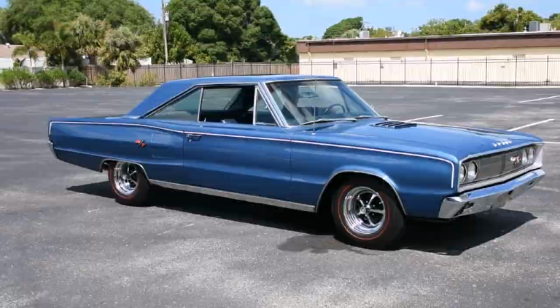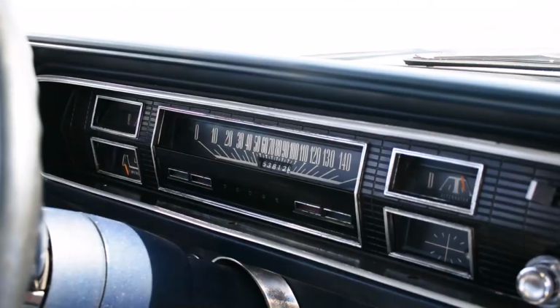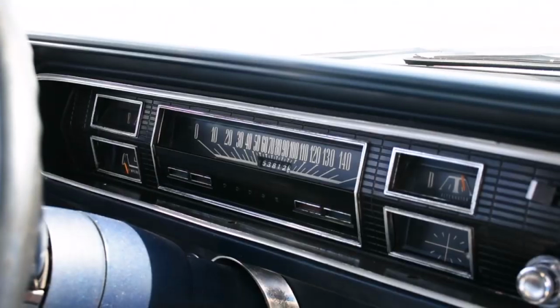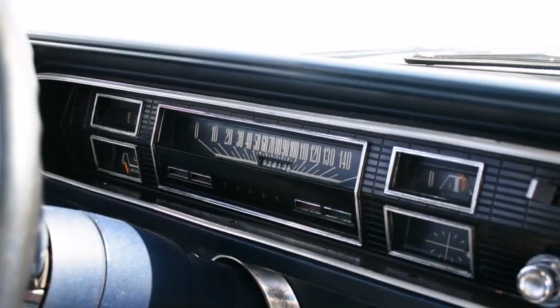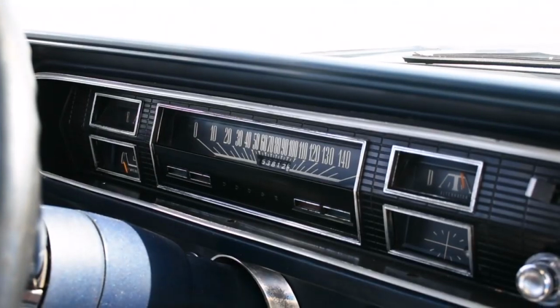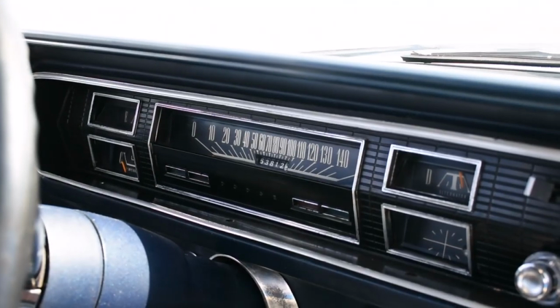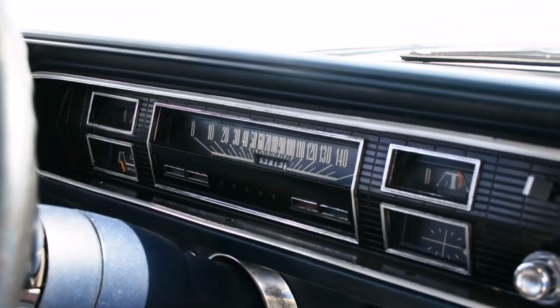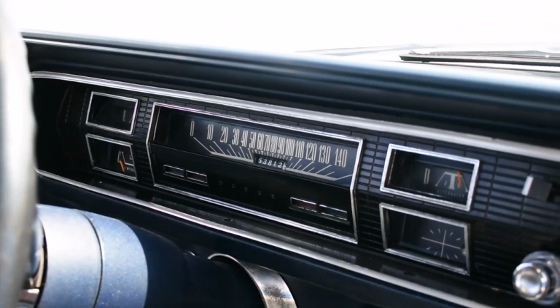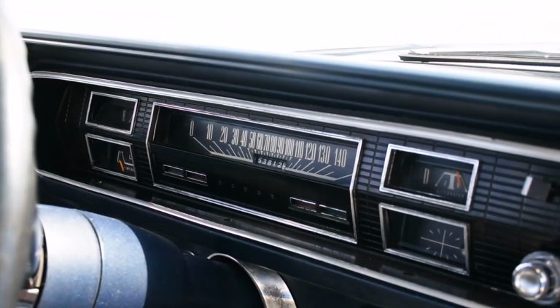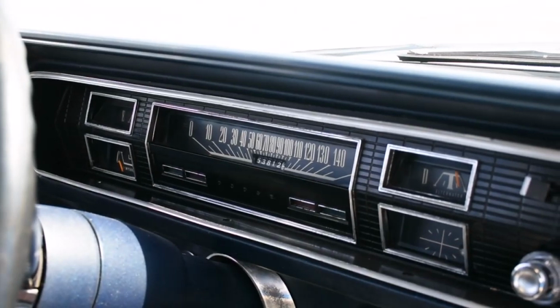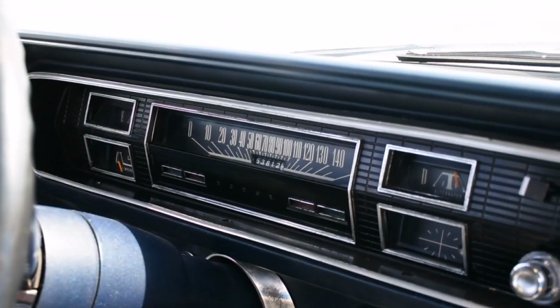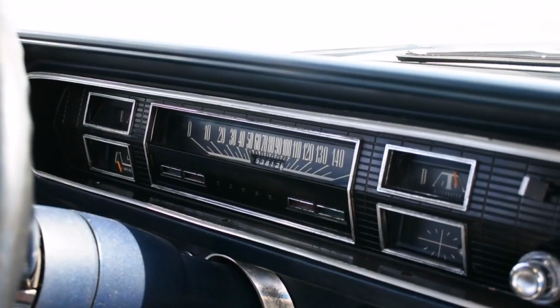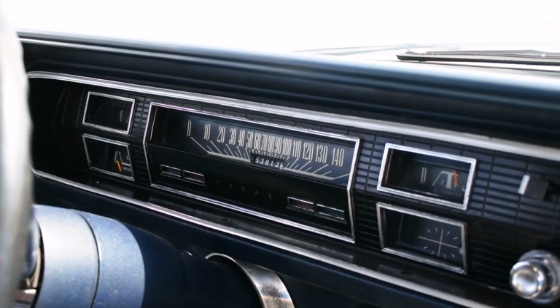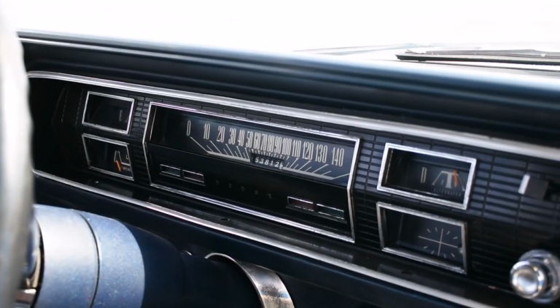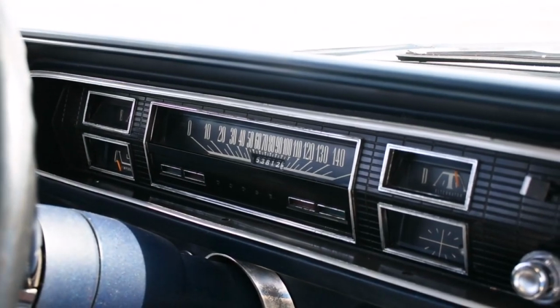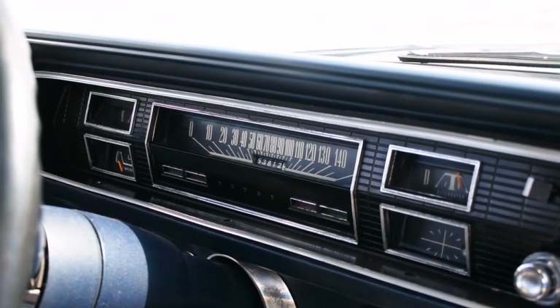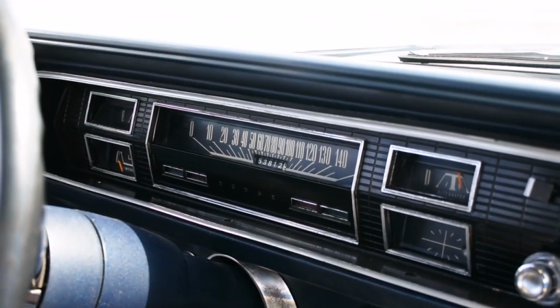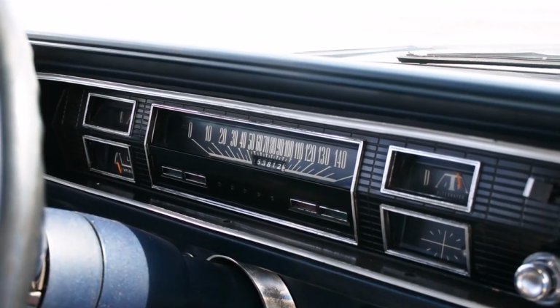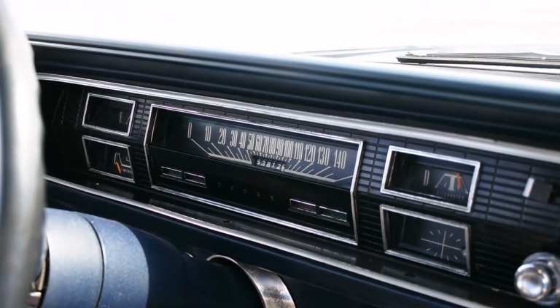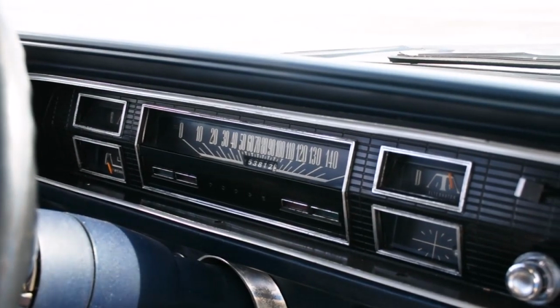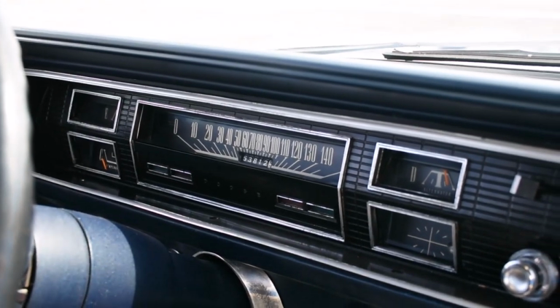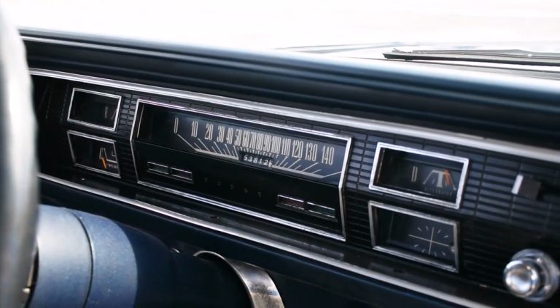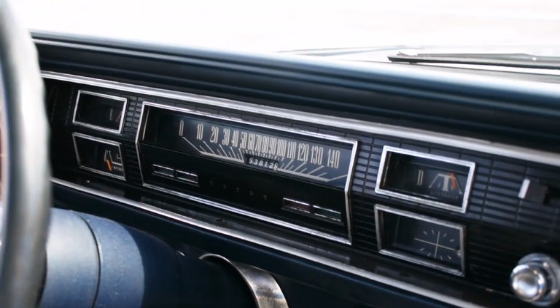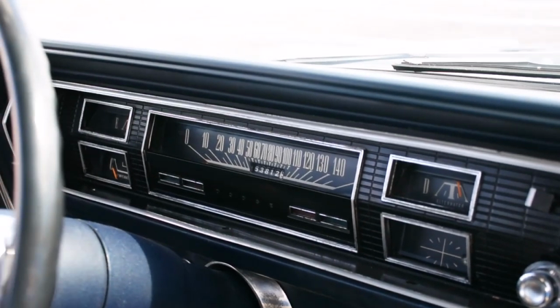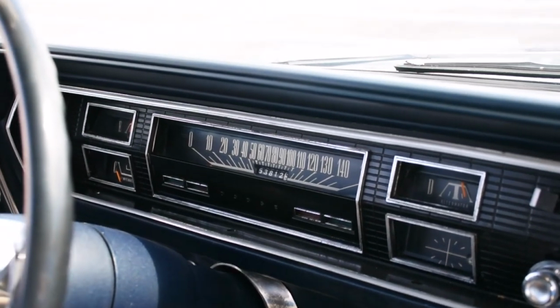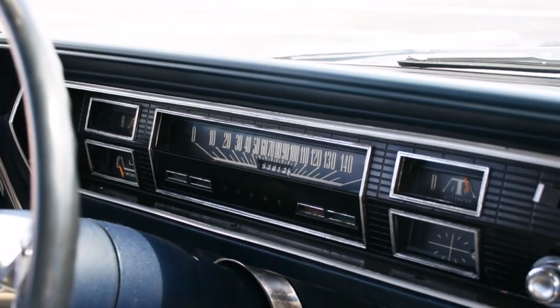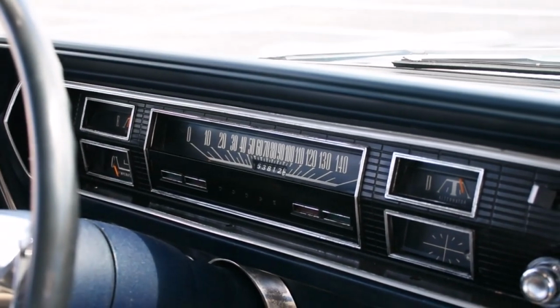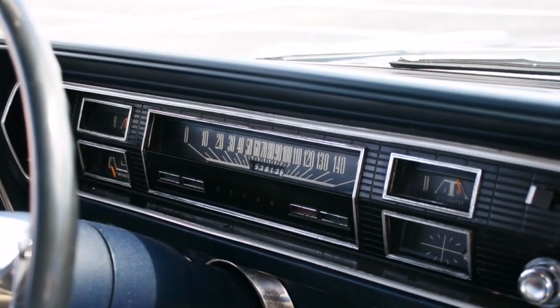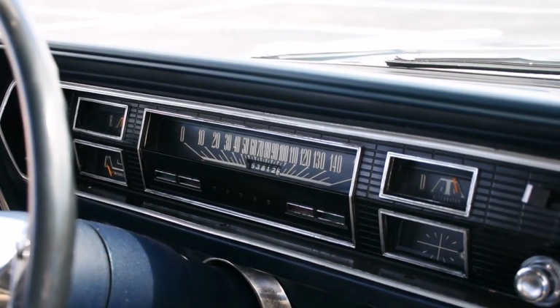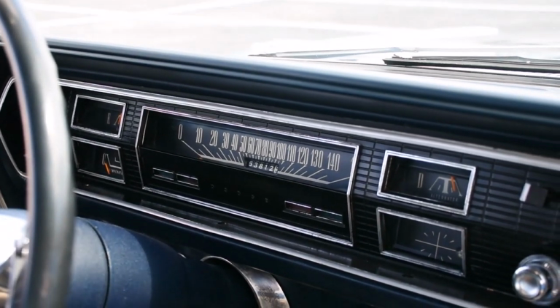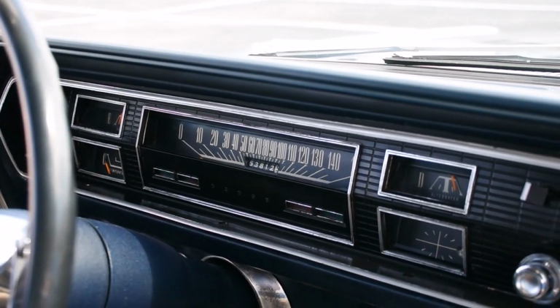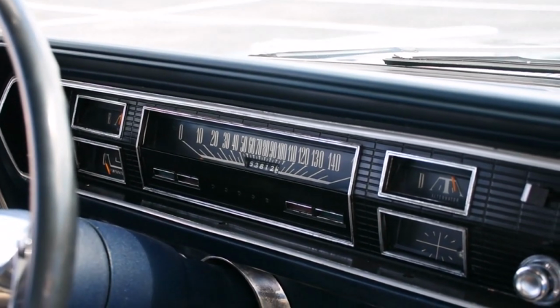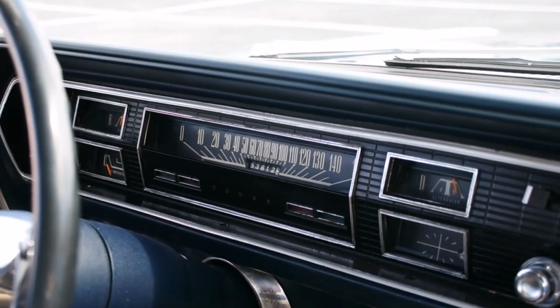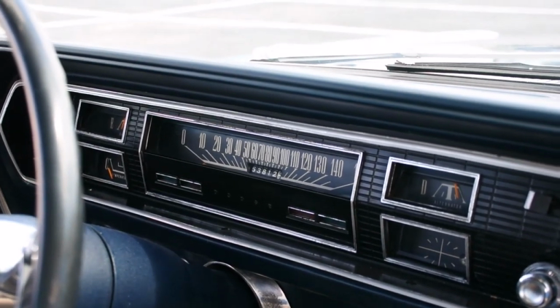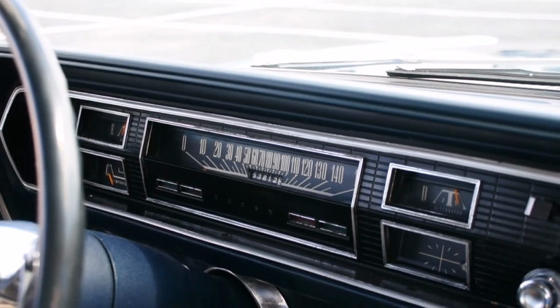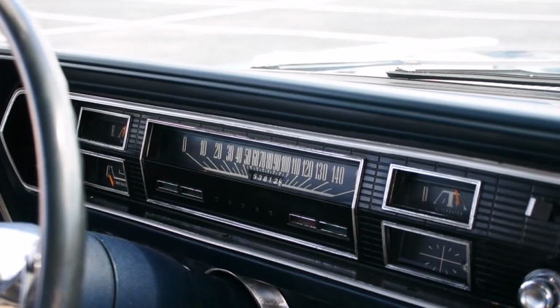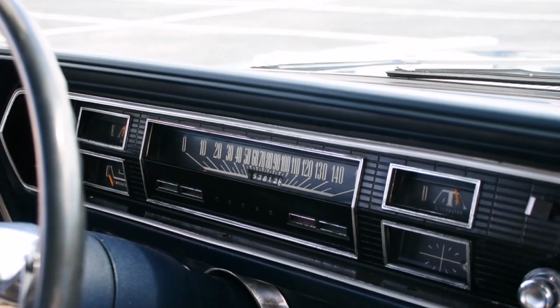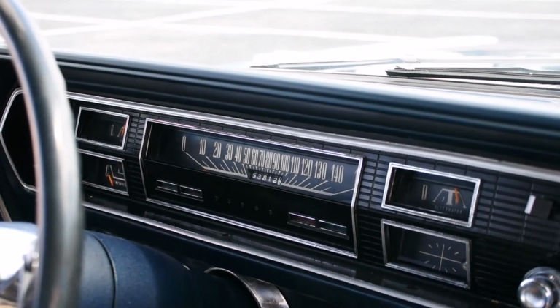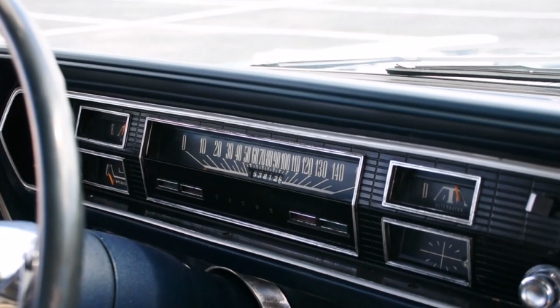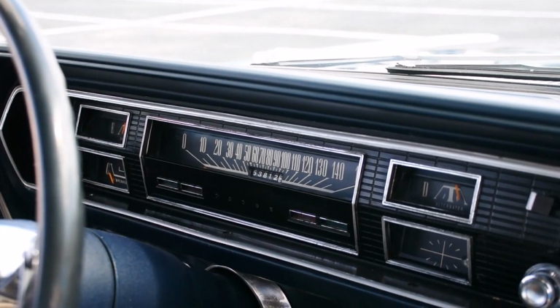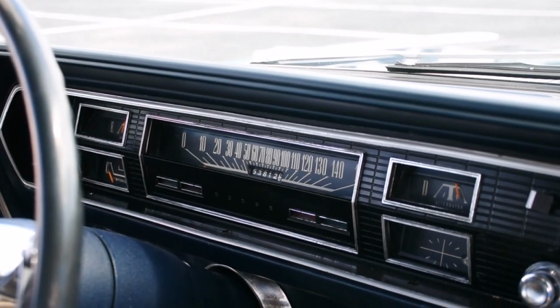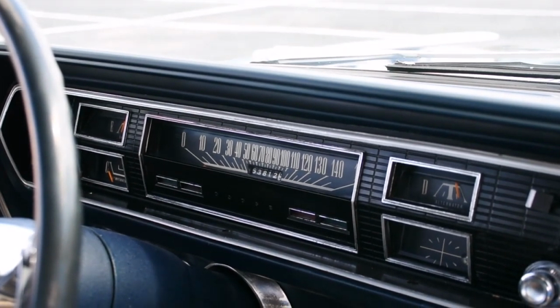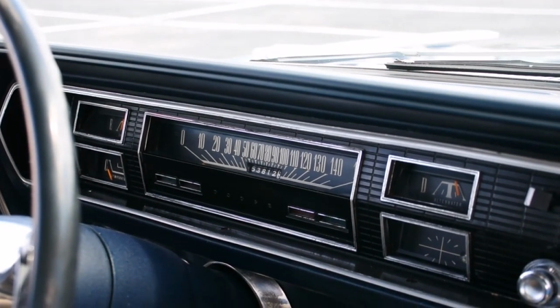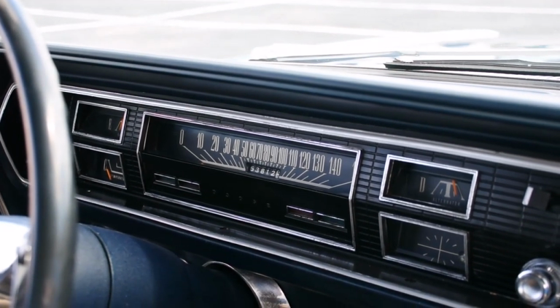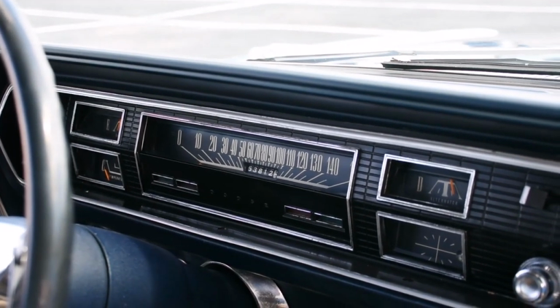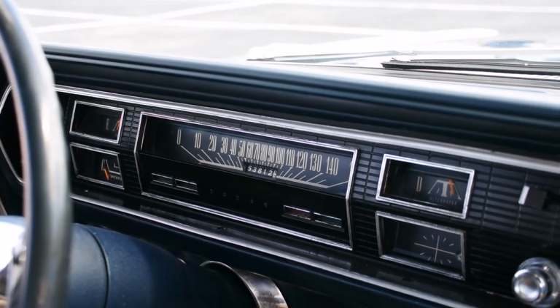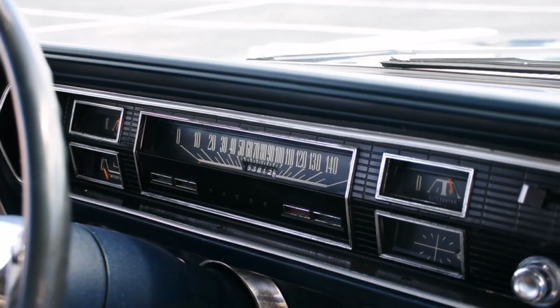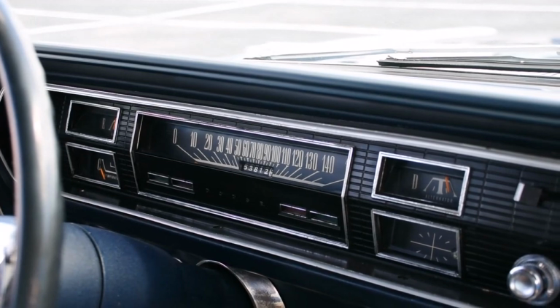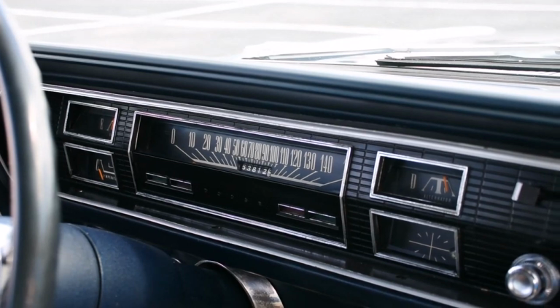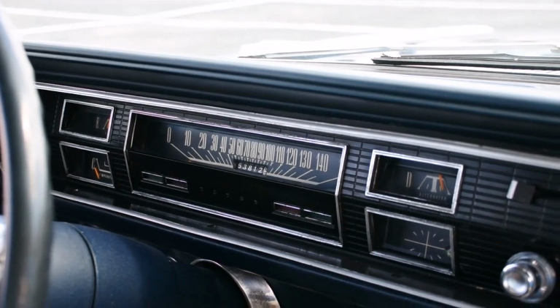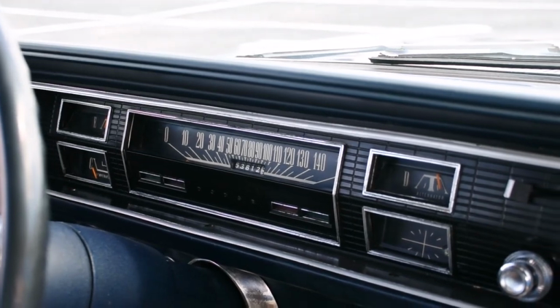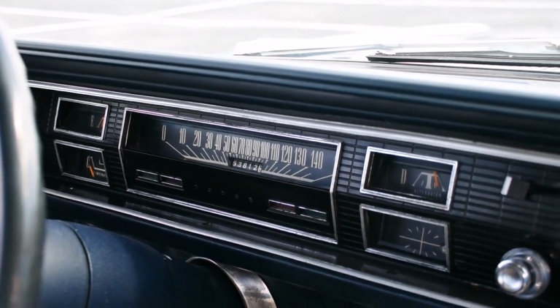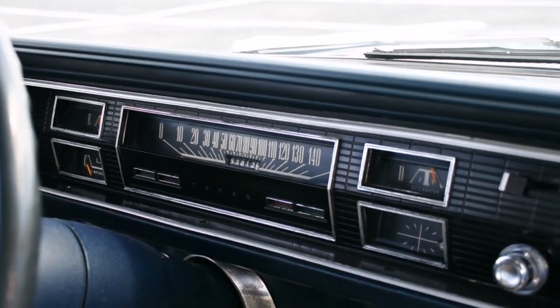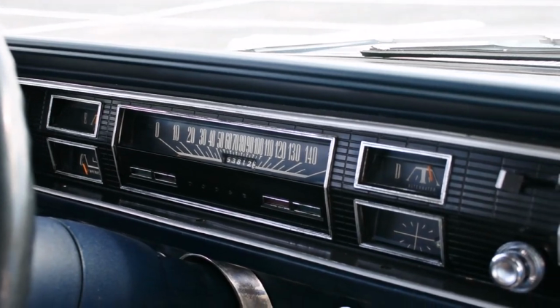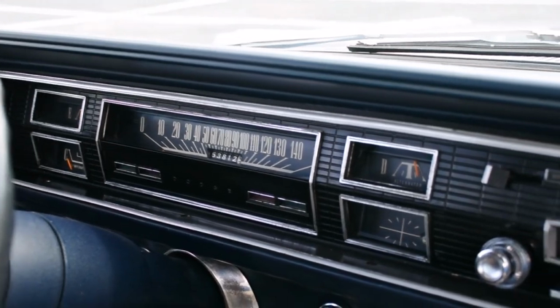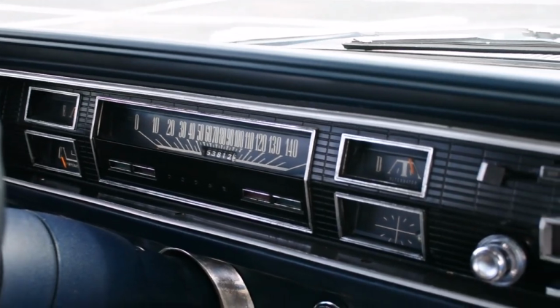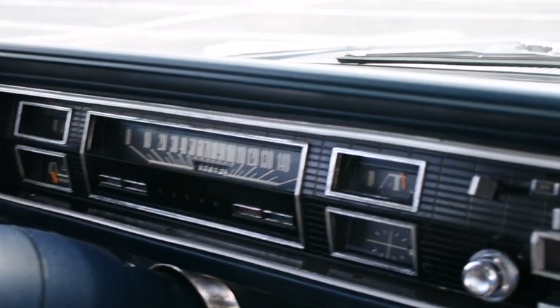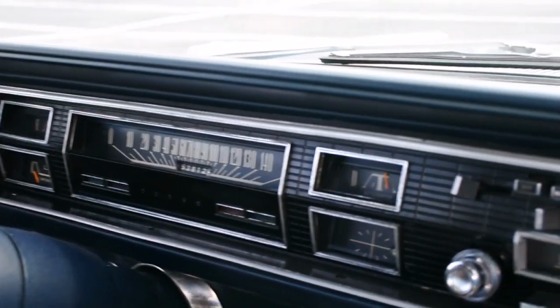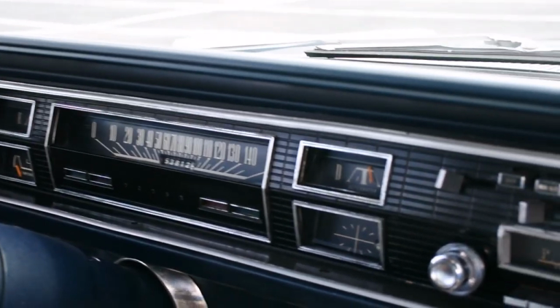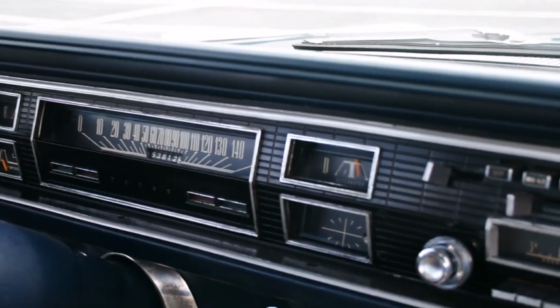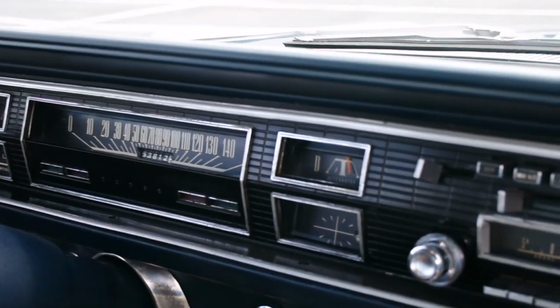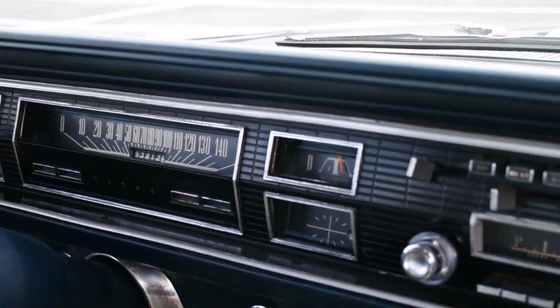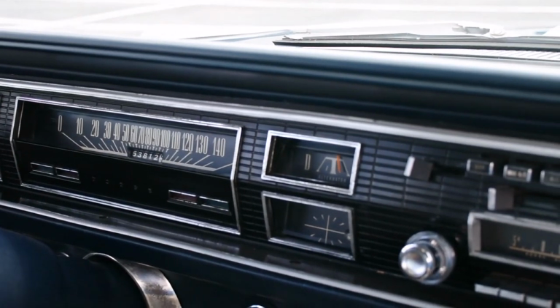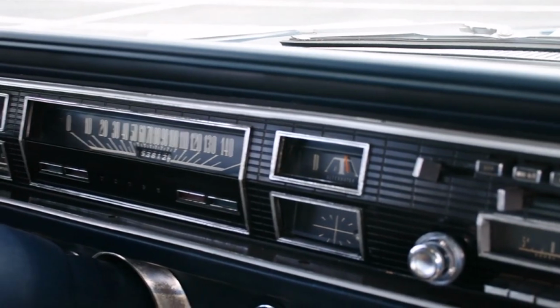The gauge works. The alternator gauge — we're all in good shape here.